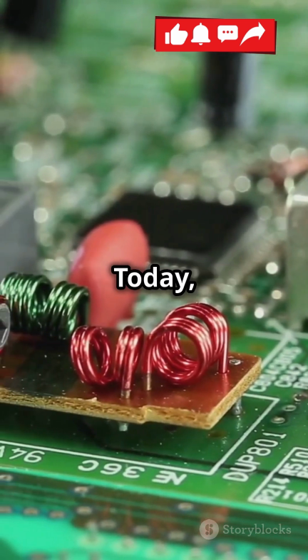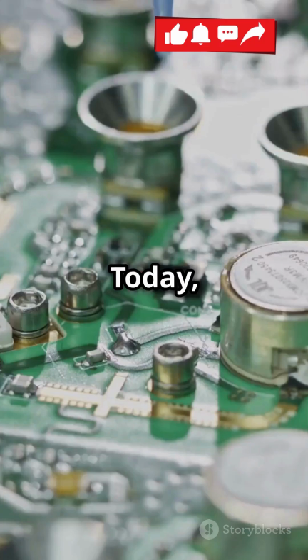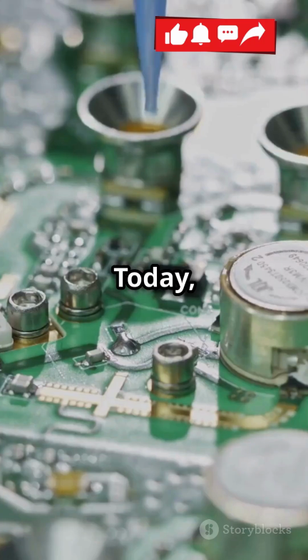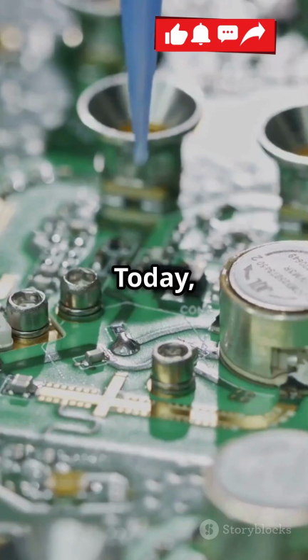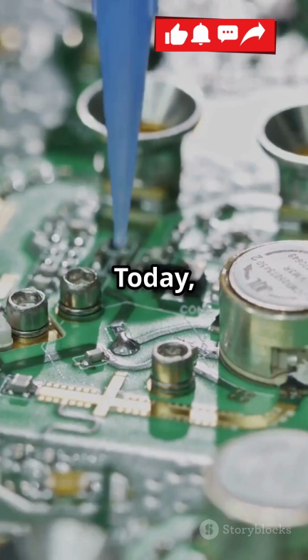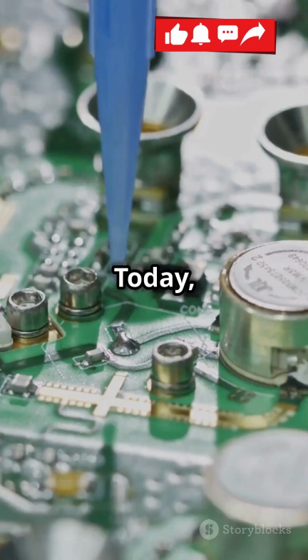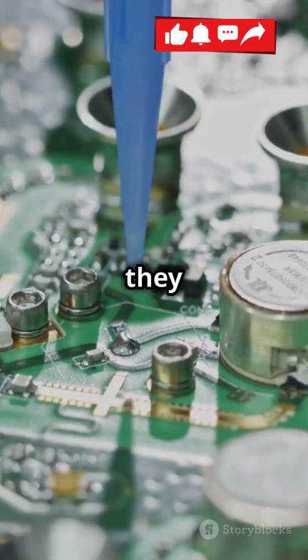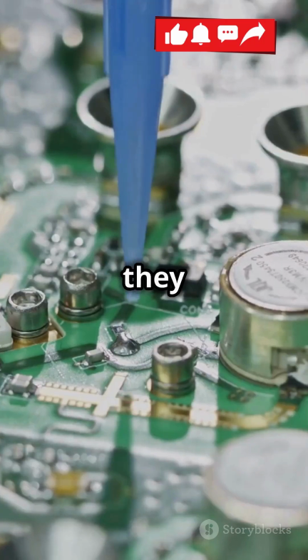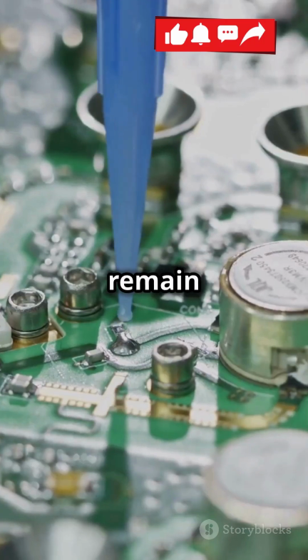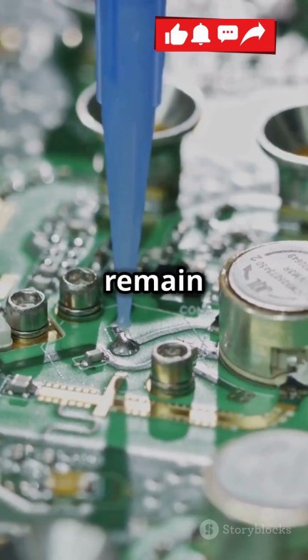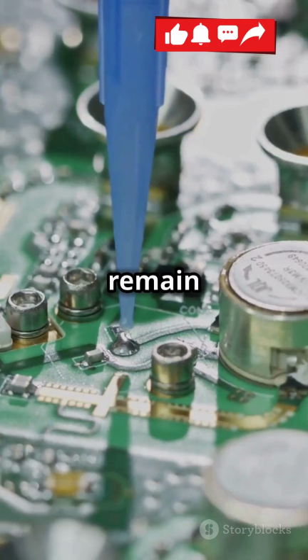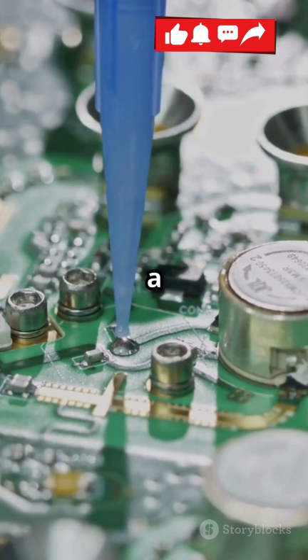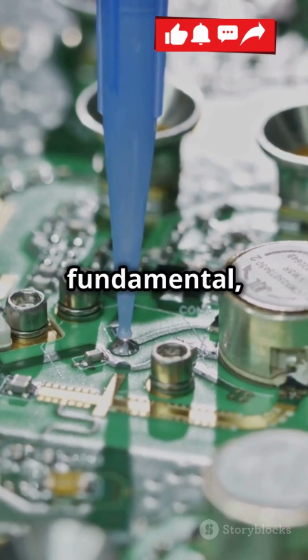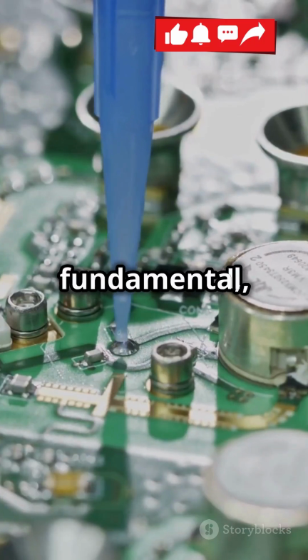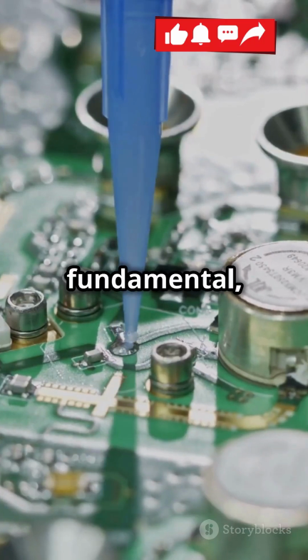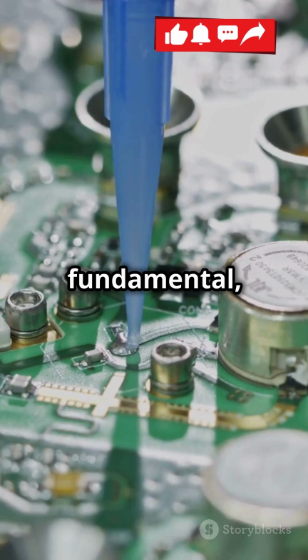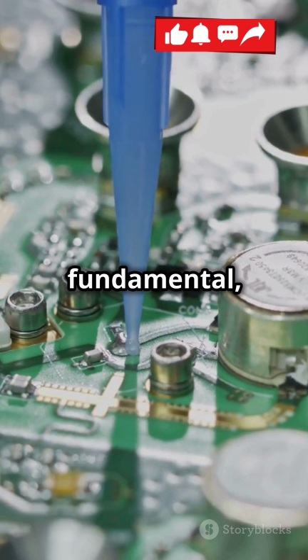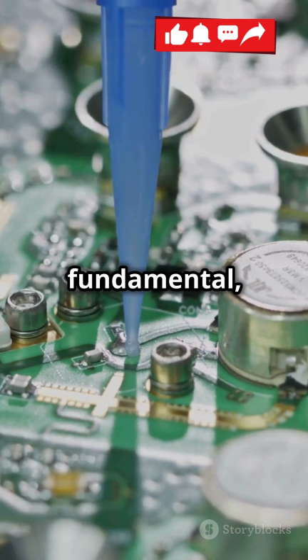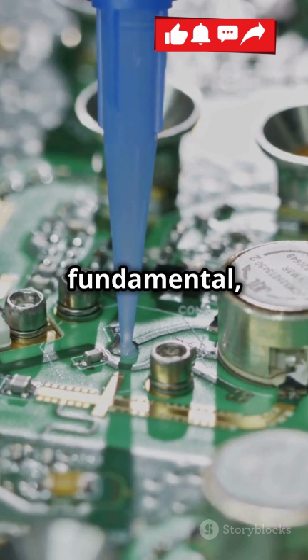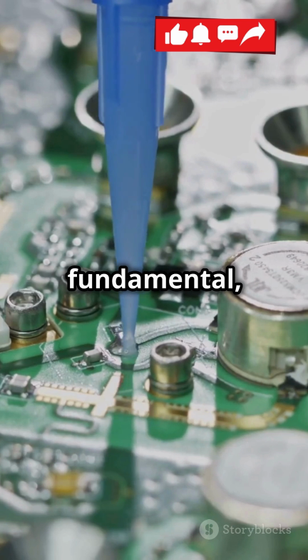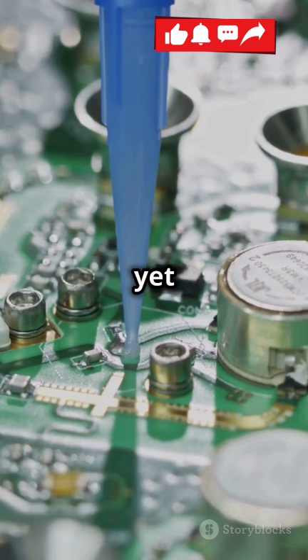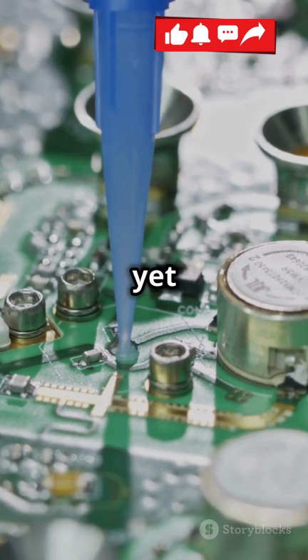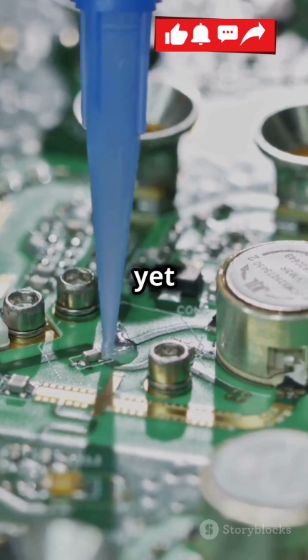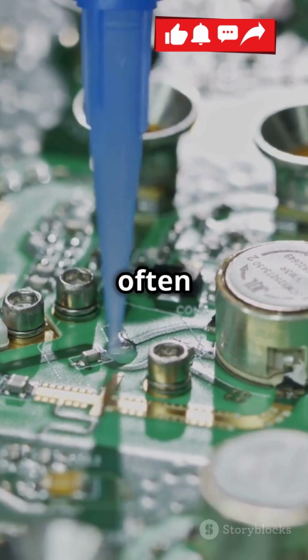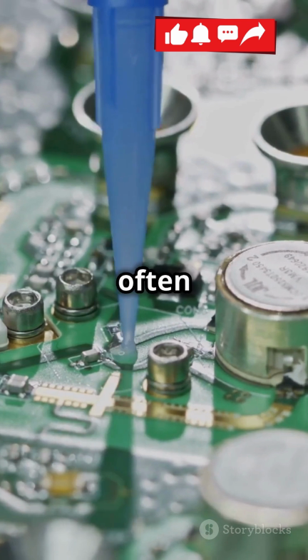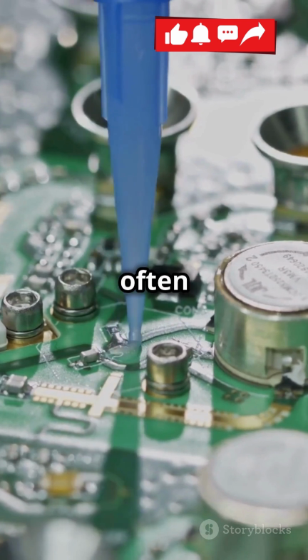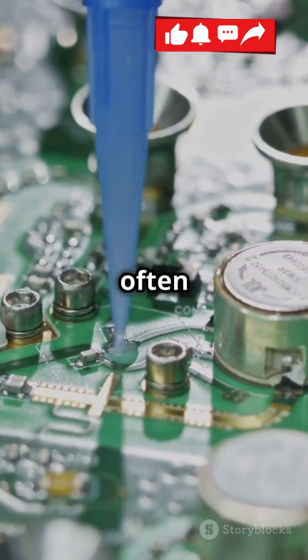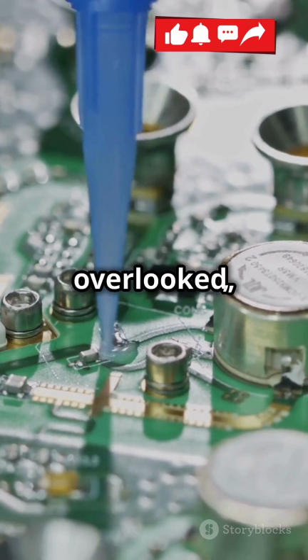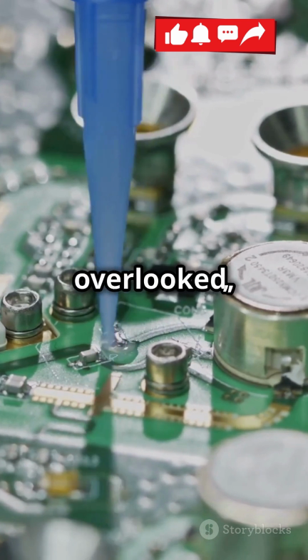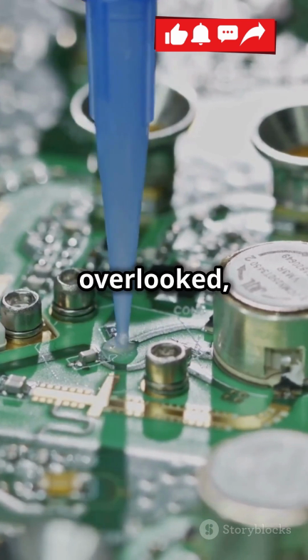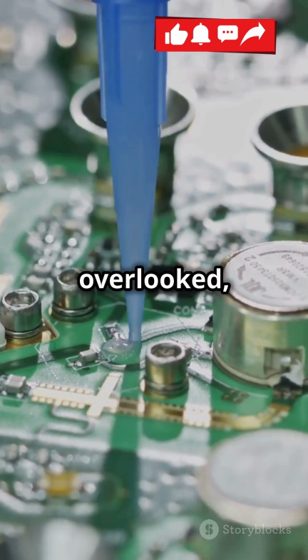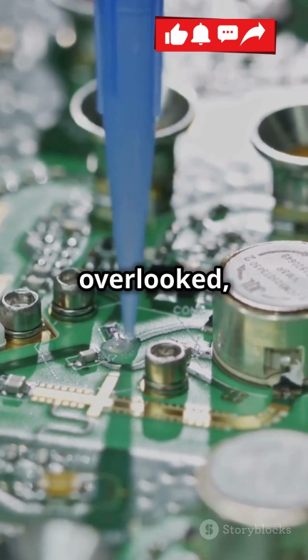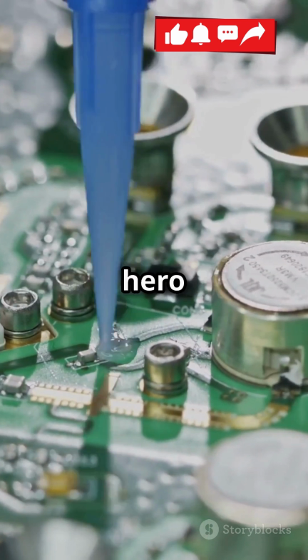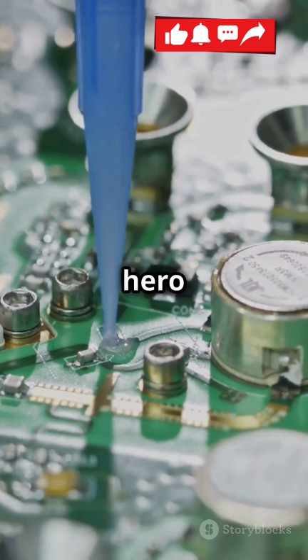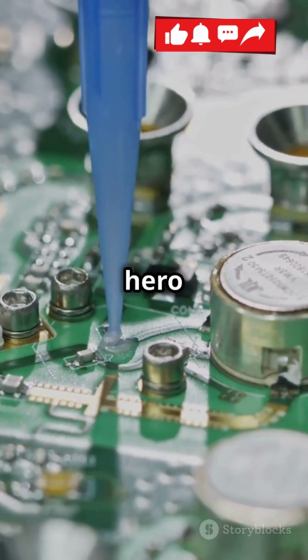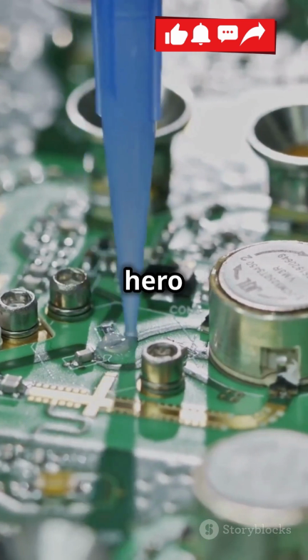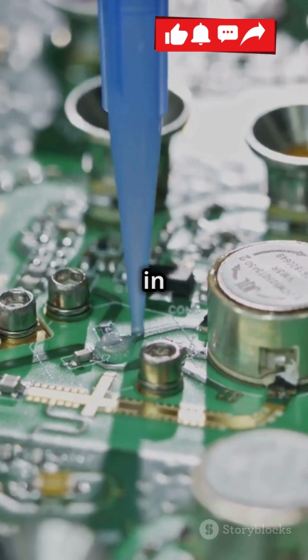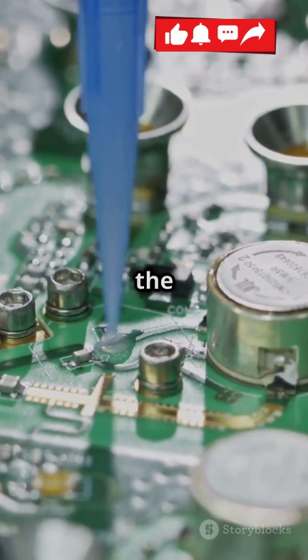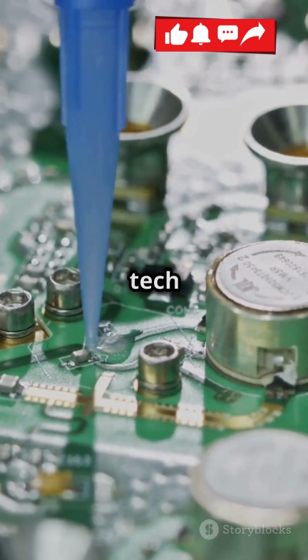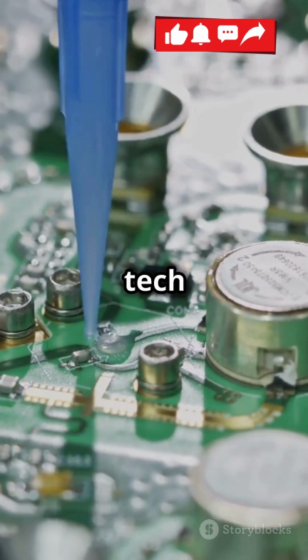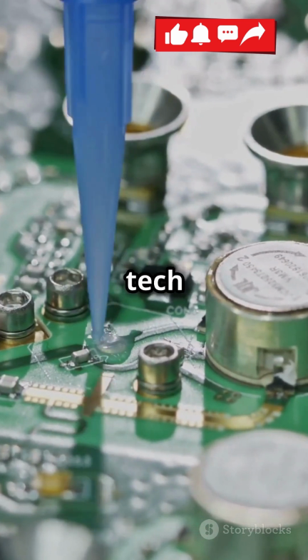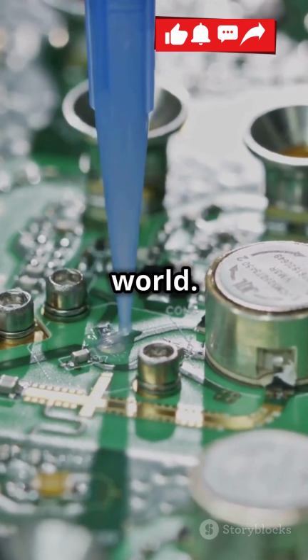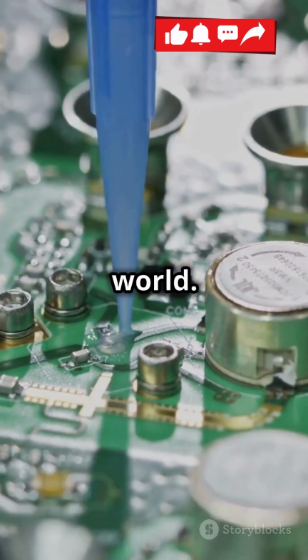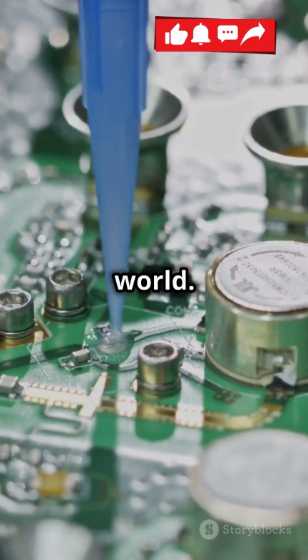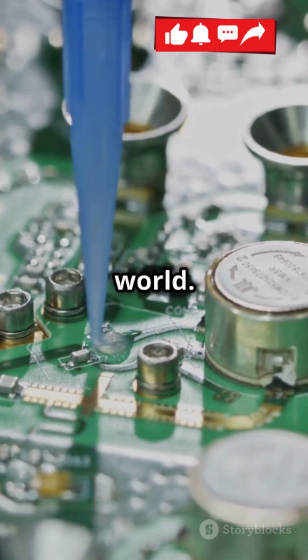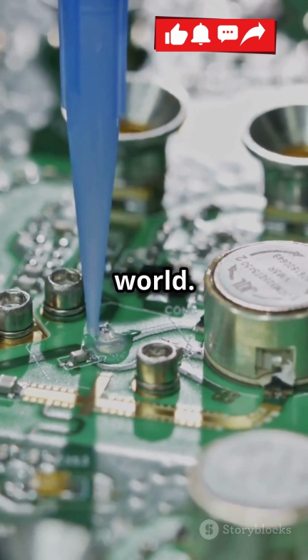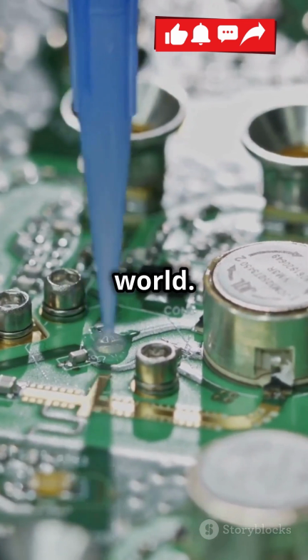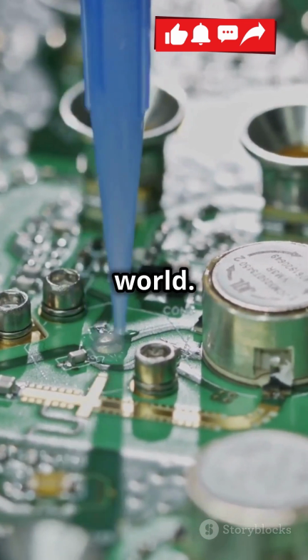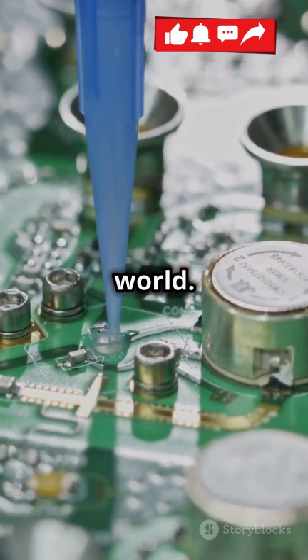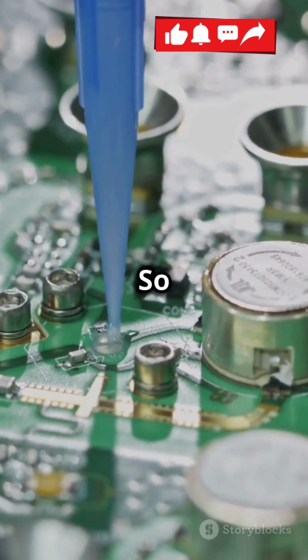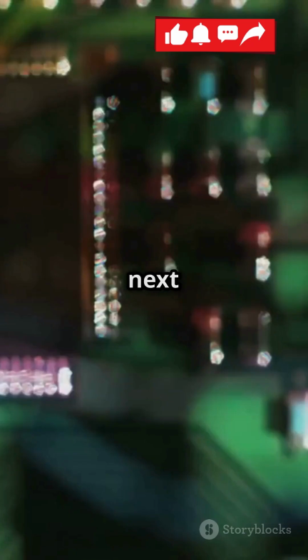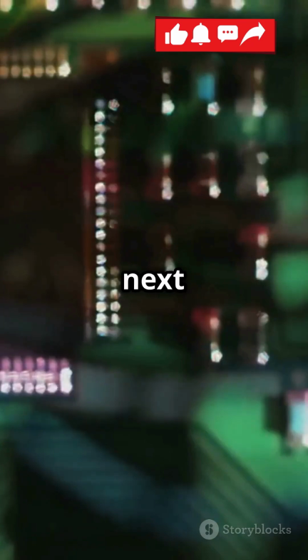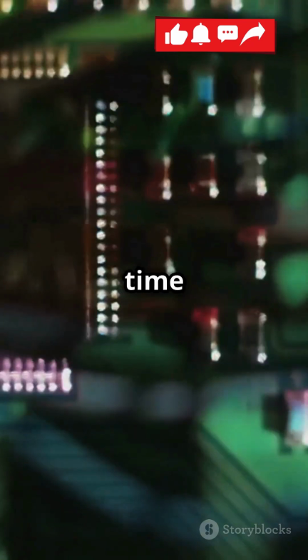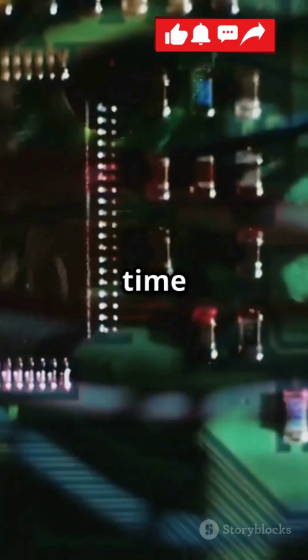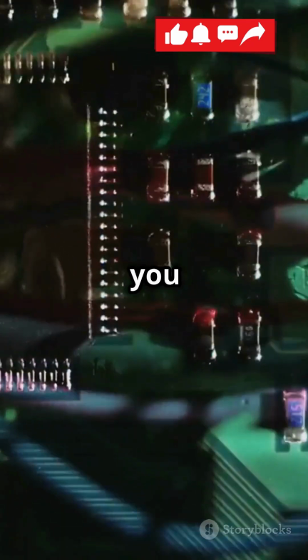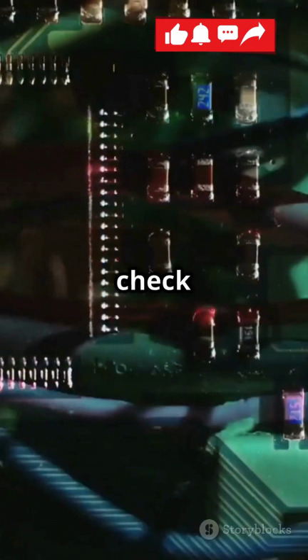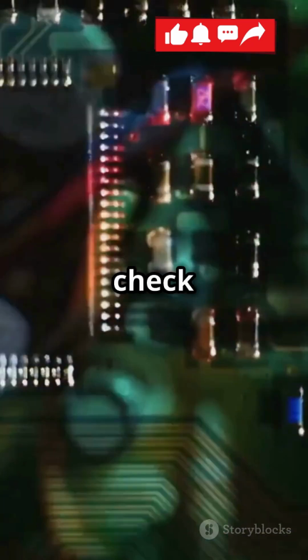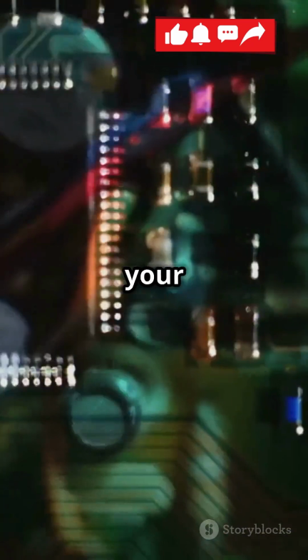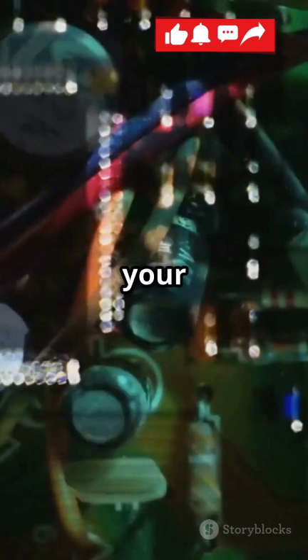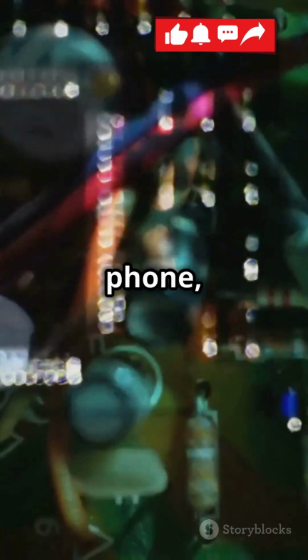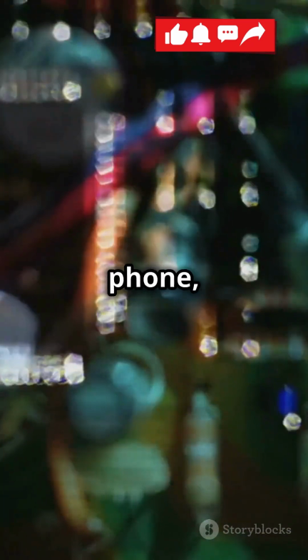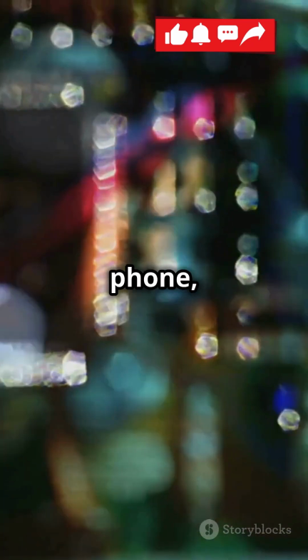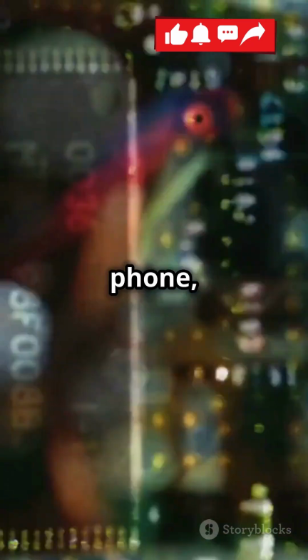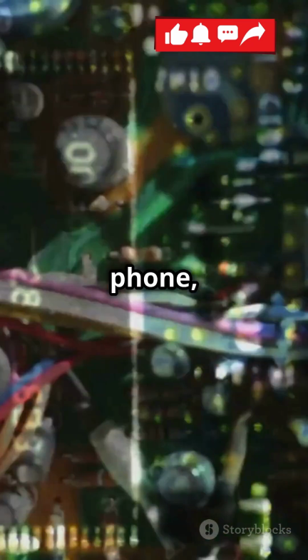Today, they remain a fundamental, yet often overlooked hero in the tech world. So next time you check your phone, remember the tiny crystal.